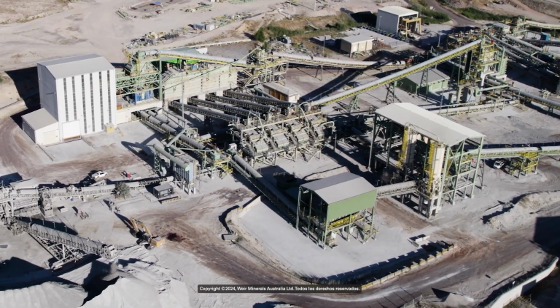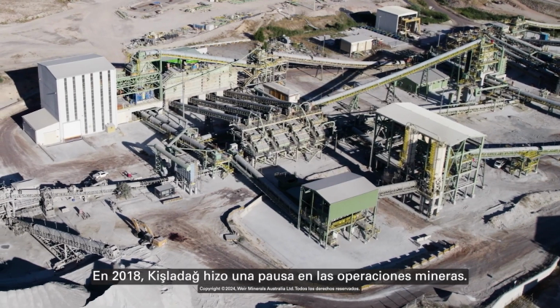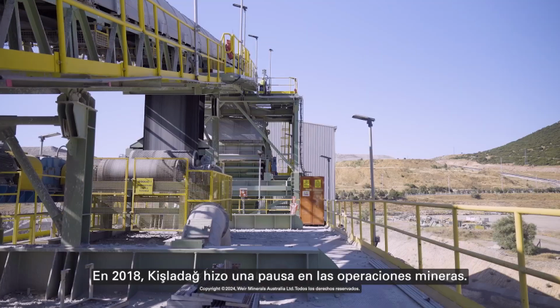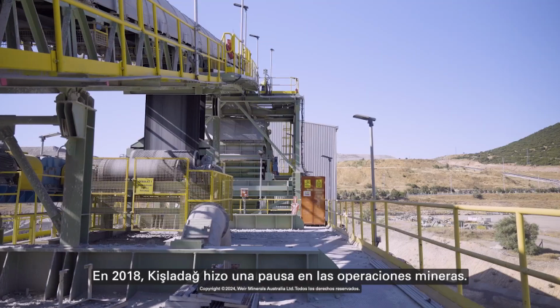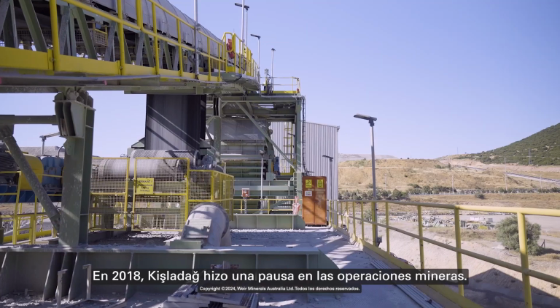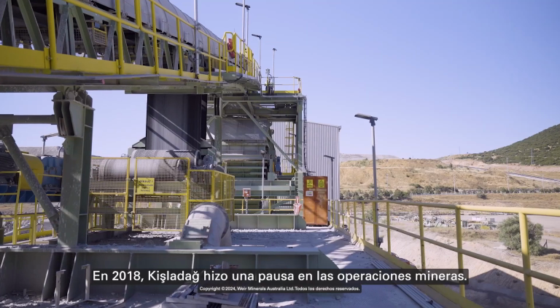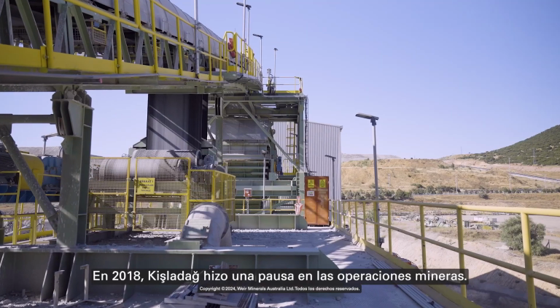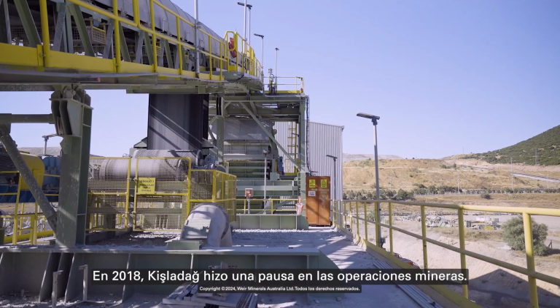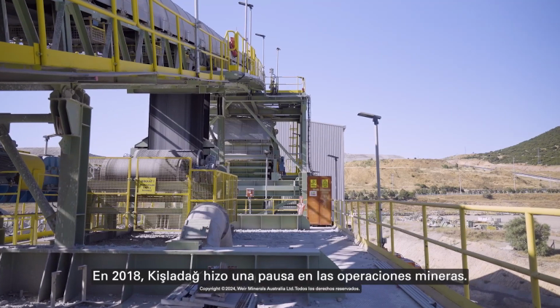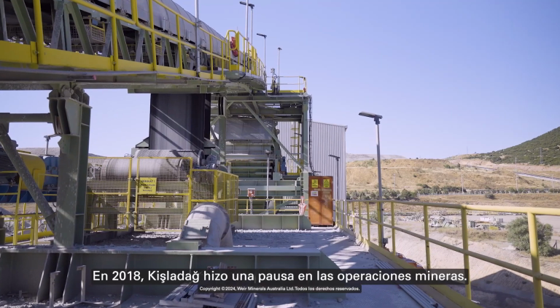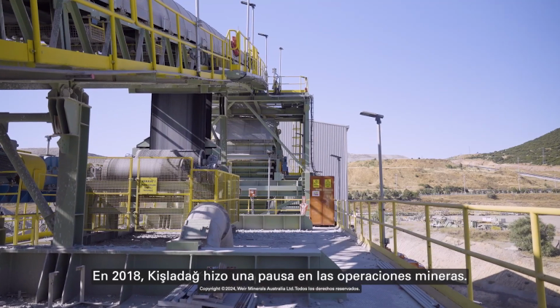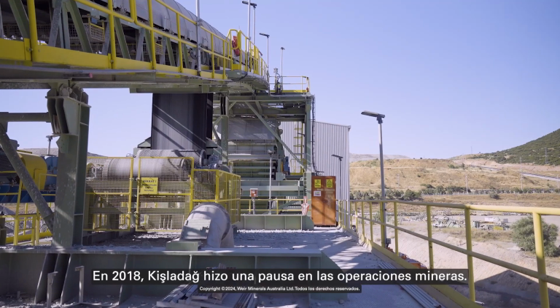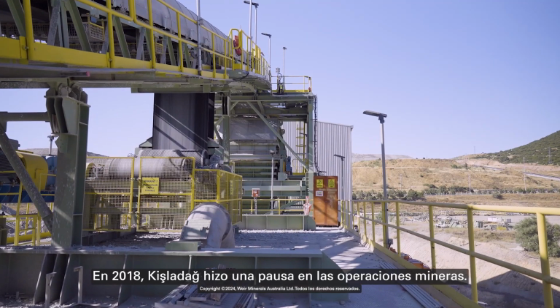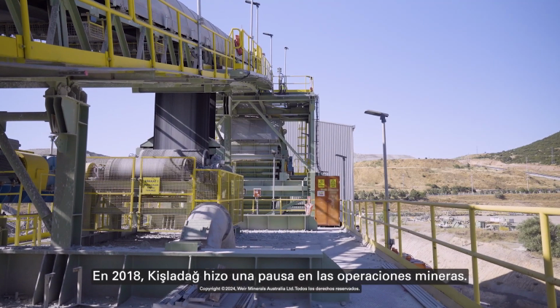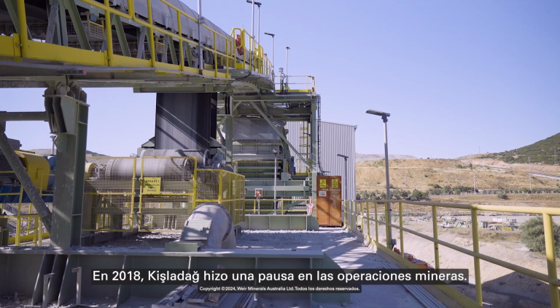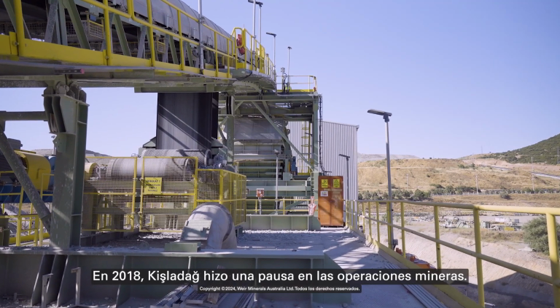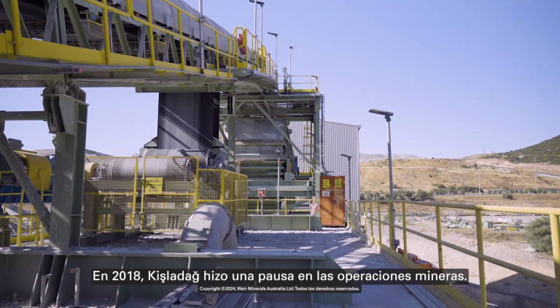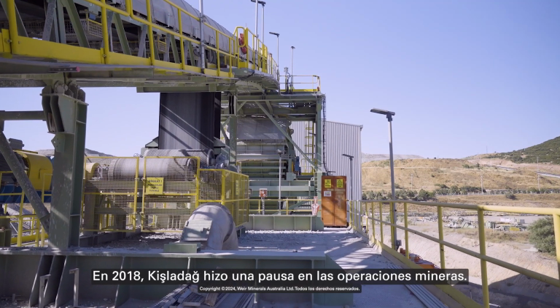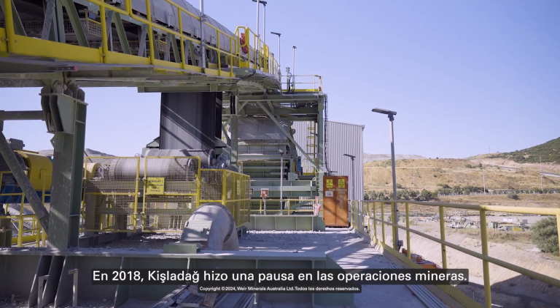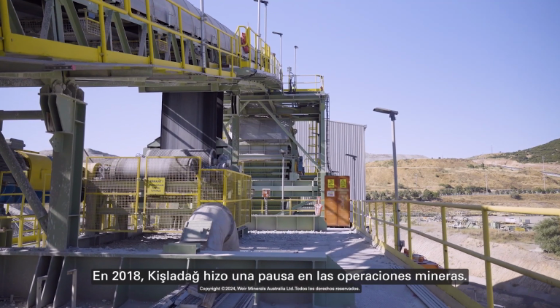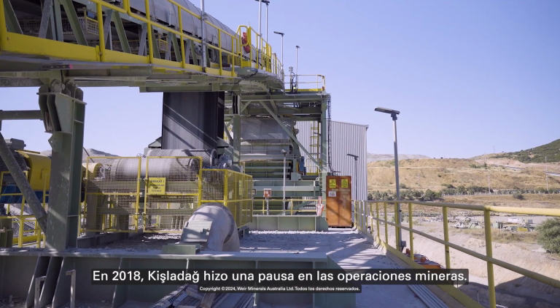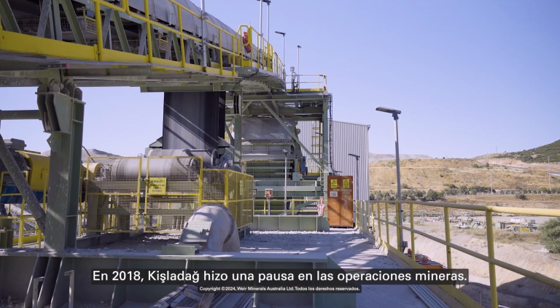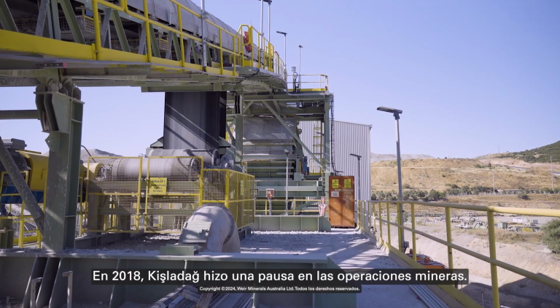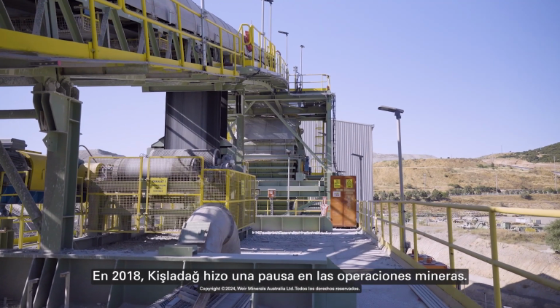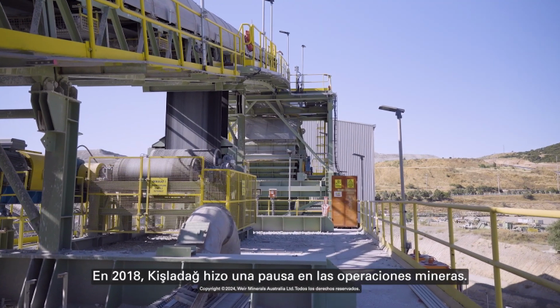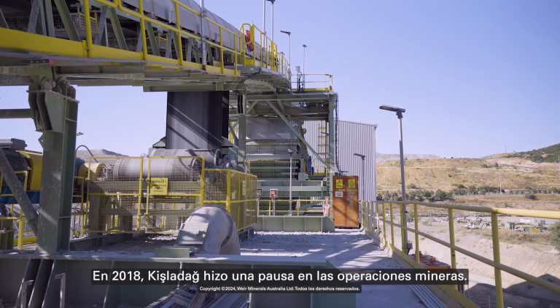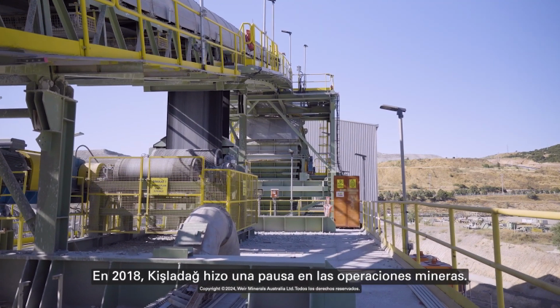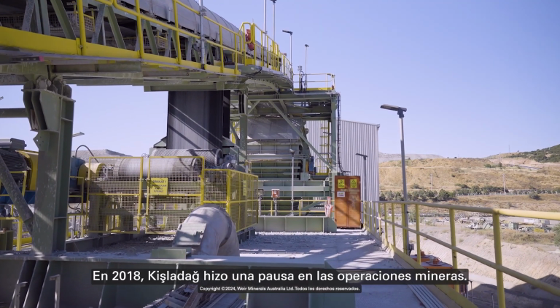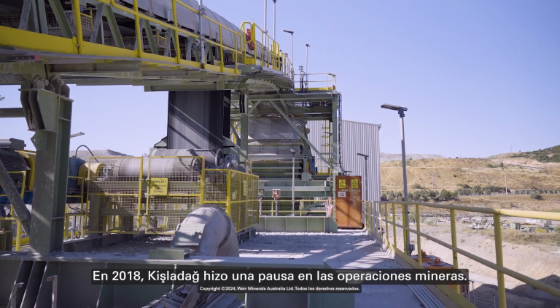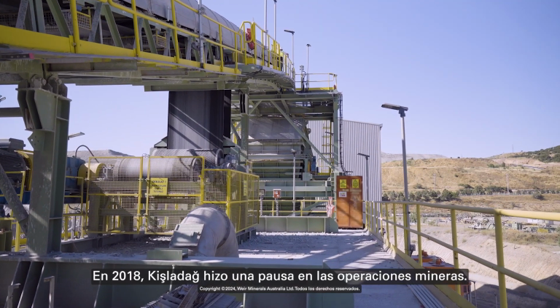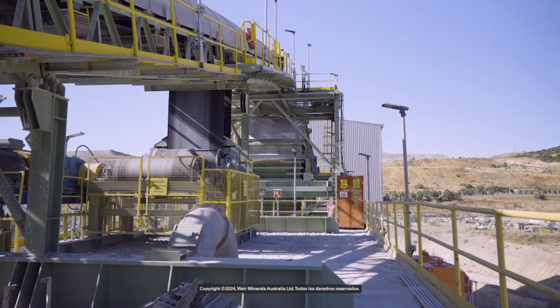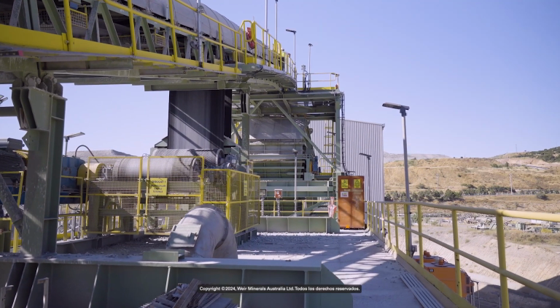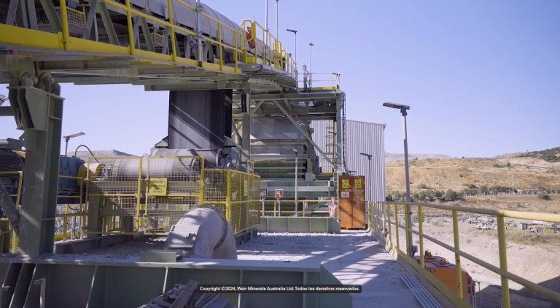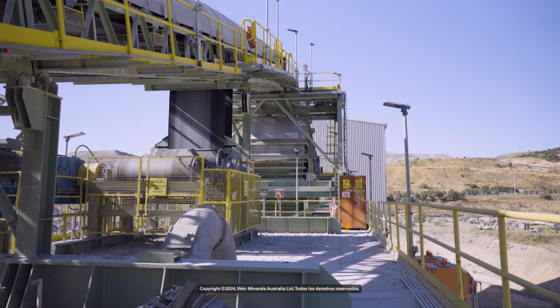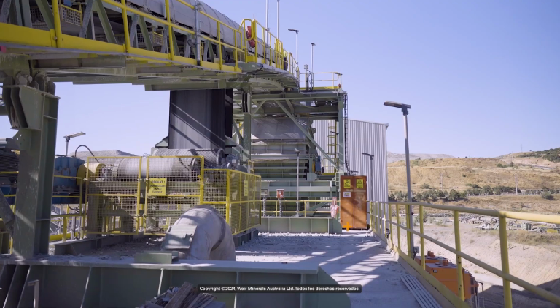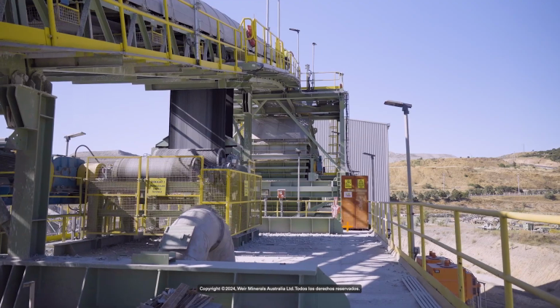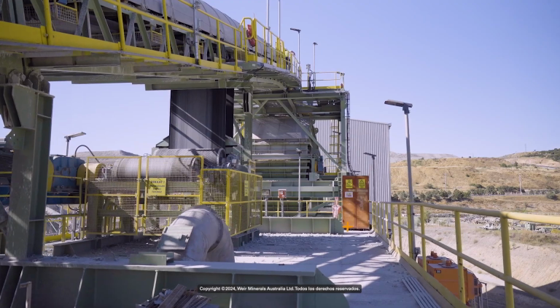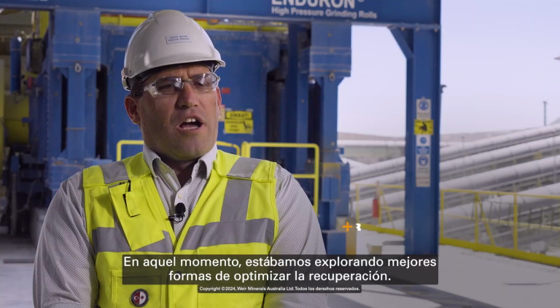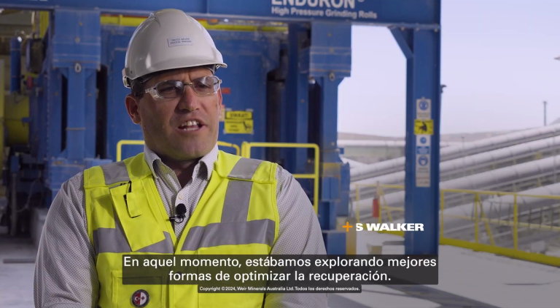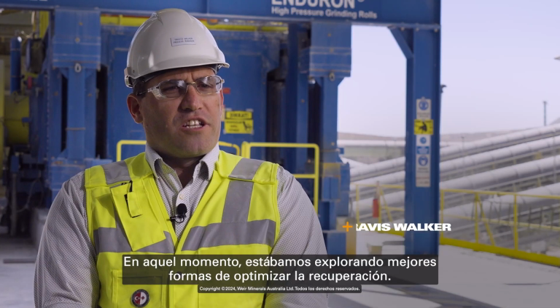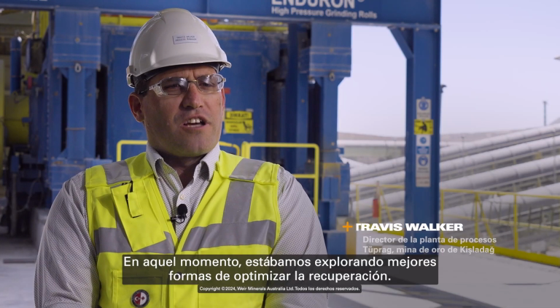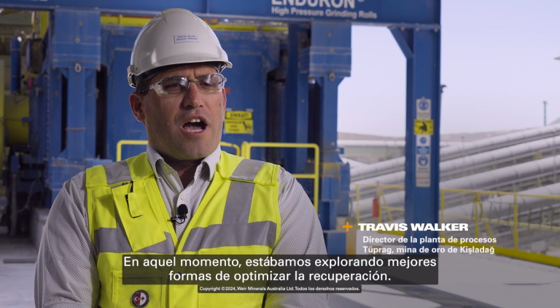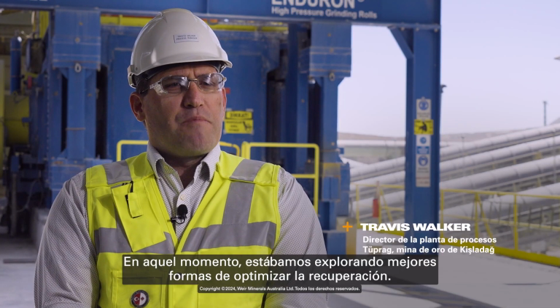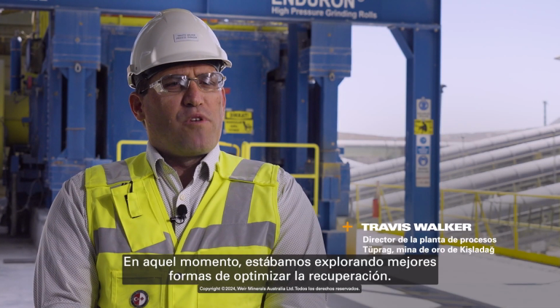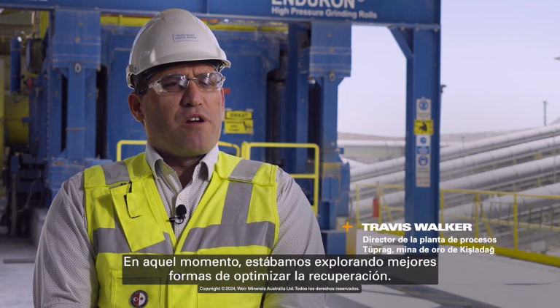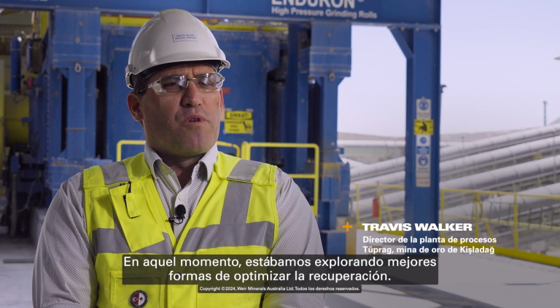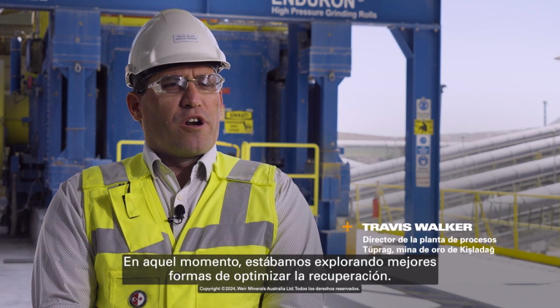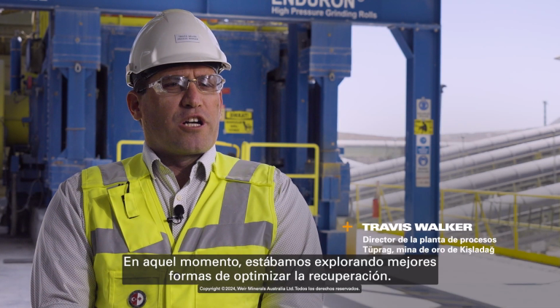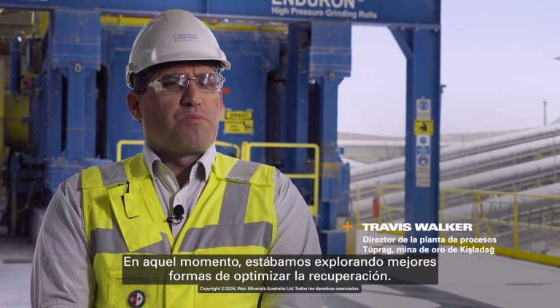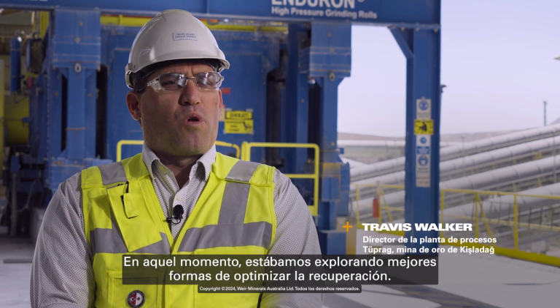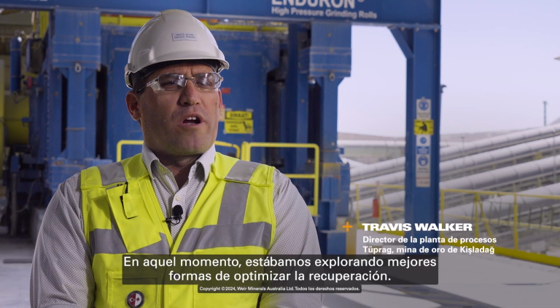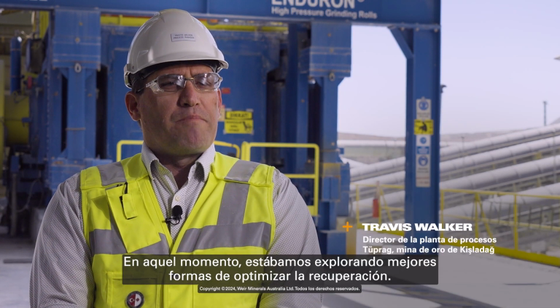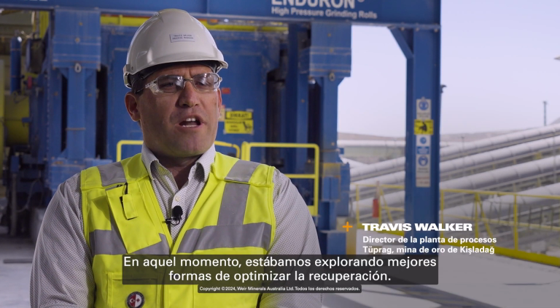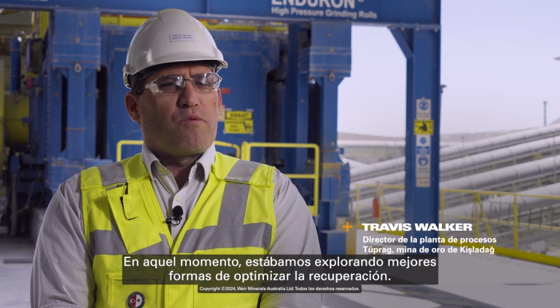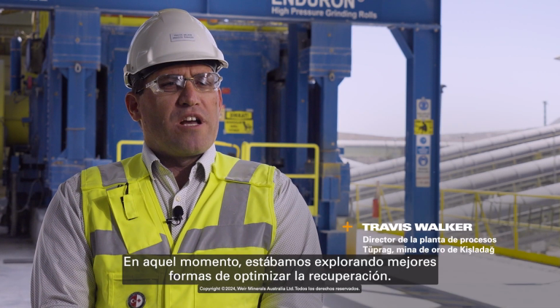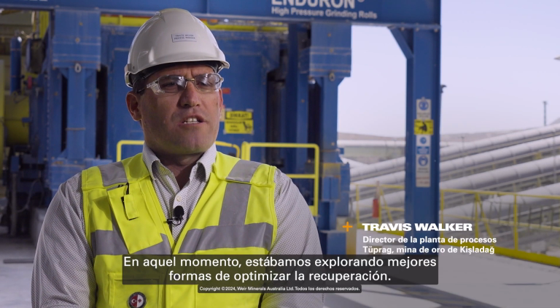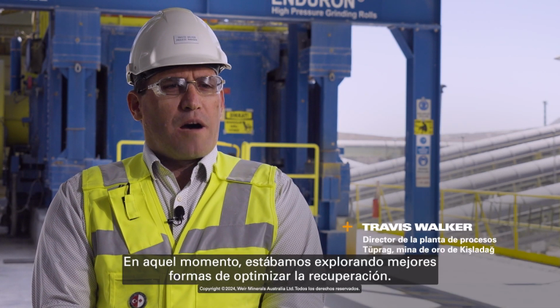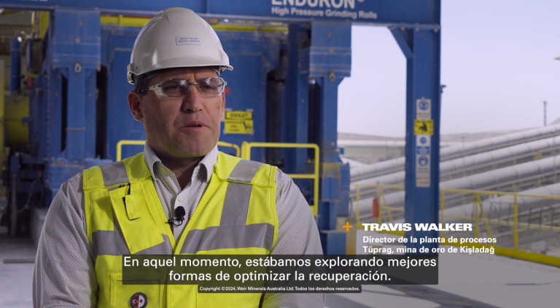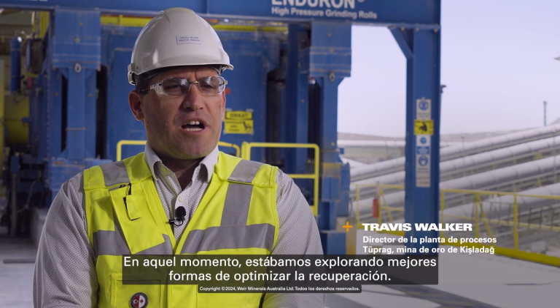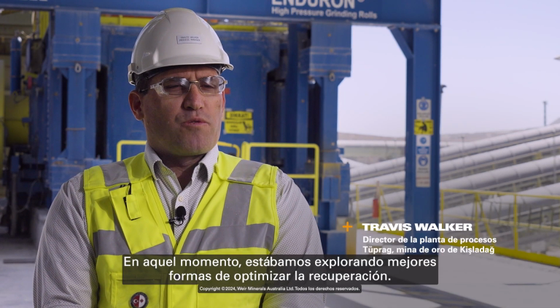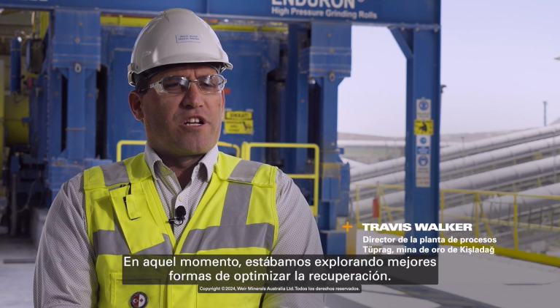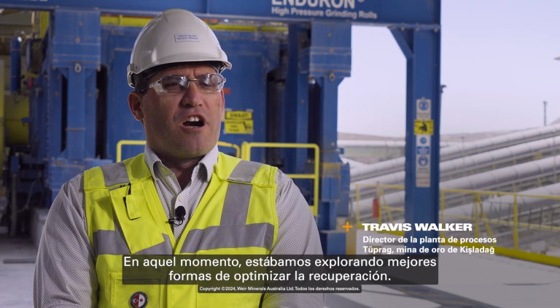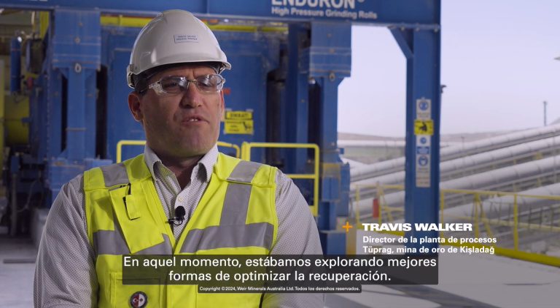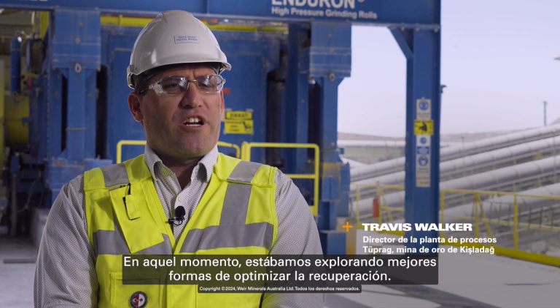In 2018, Kishlida took a pause of mining operations. At the time, we were exploring better ways to optimize recovery.